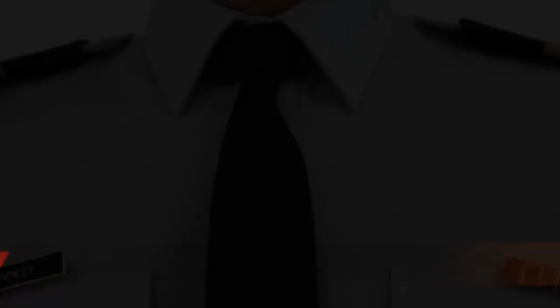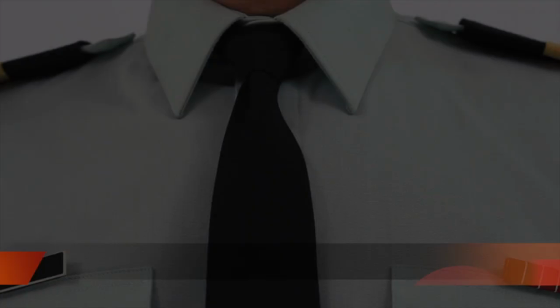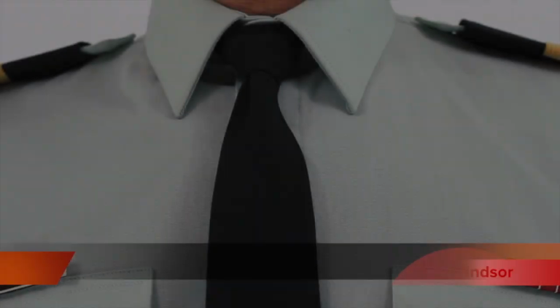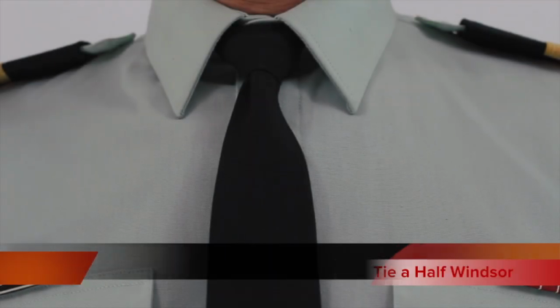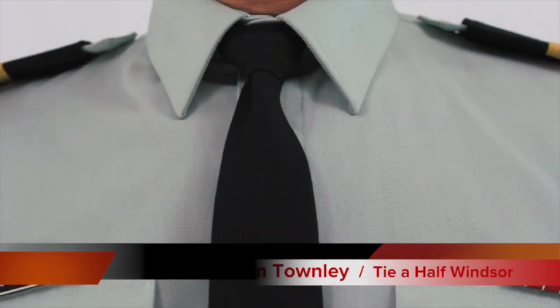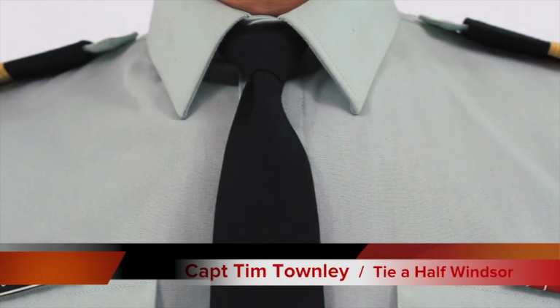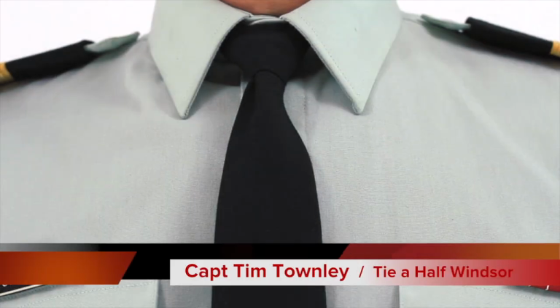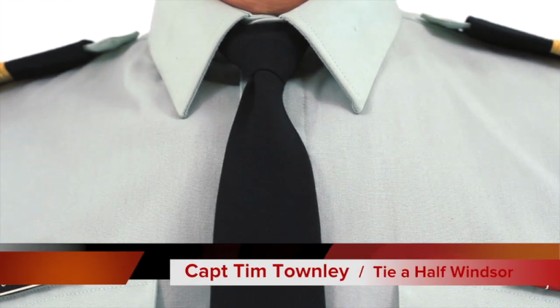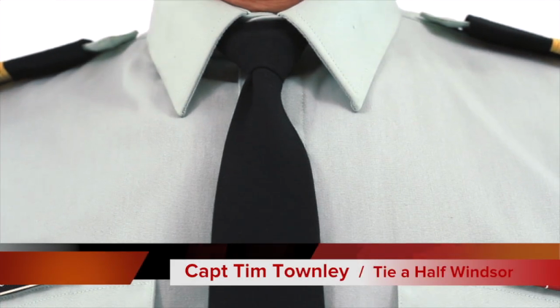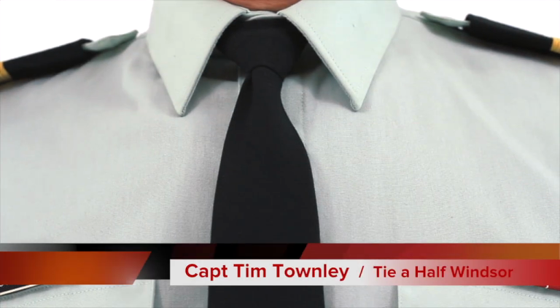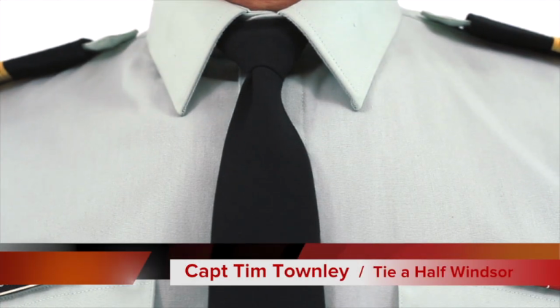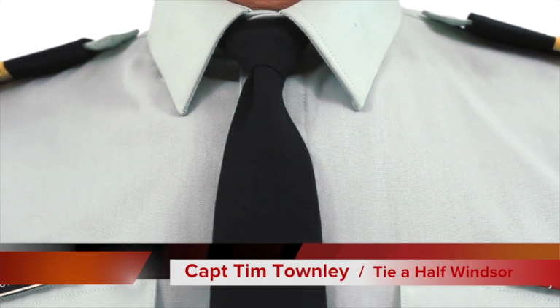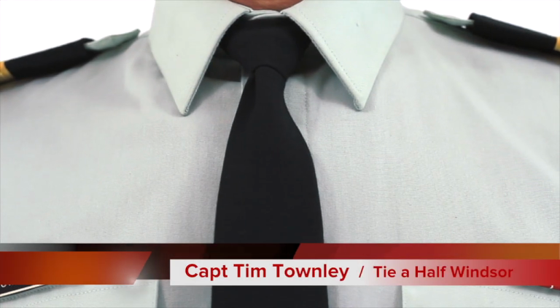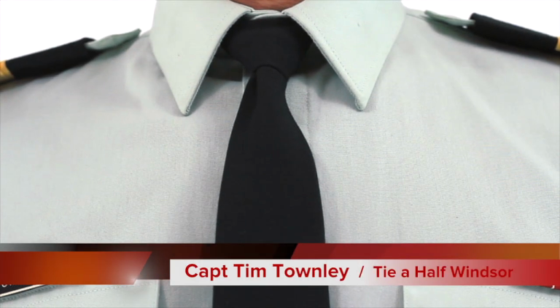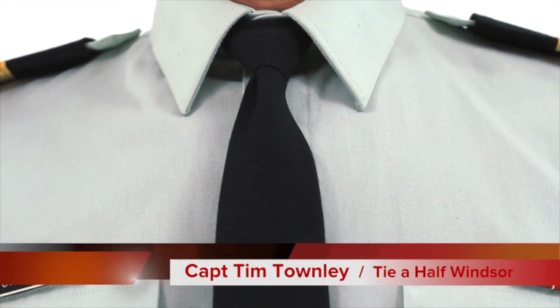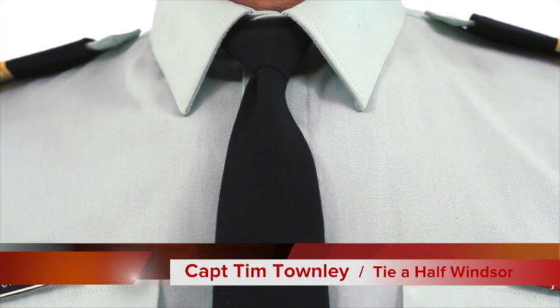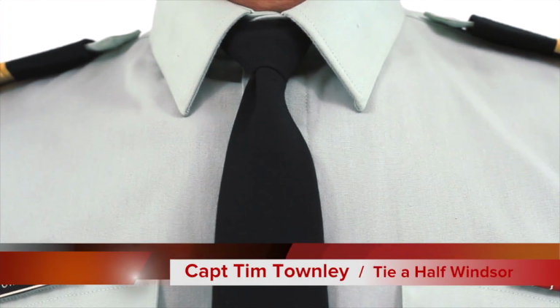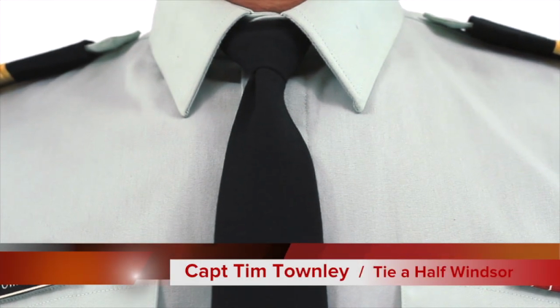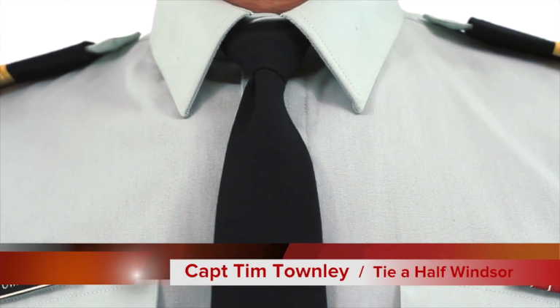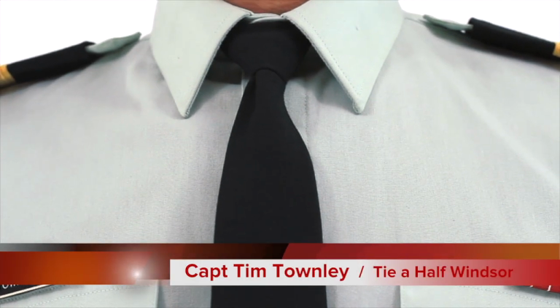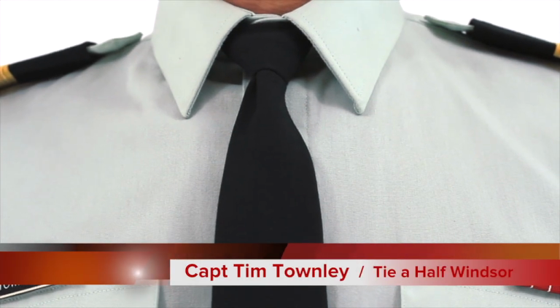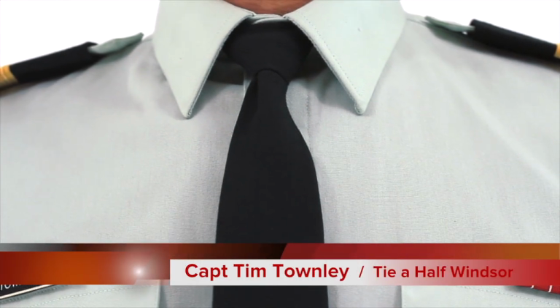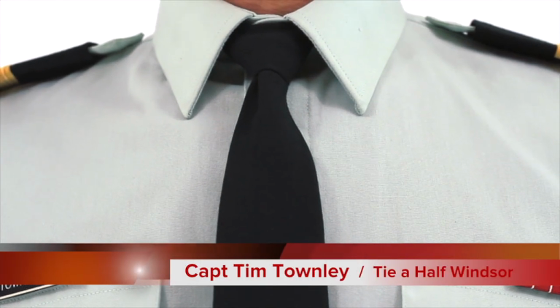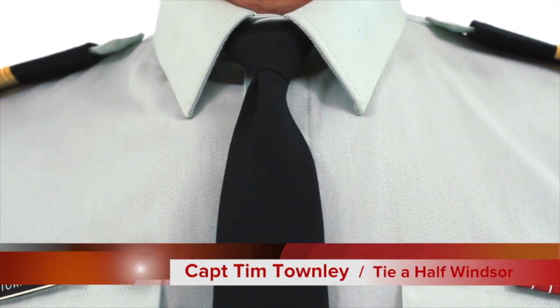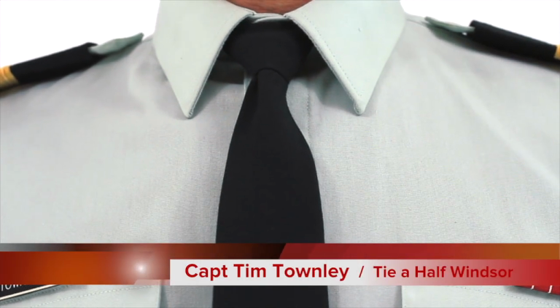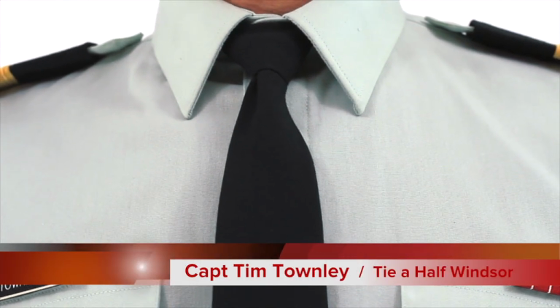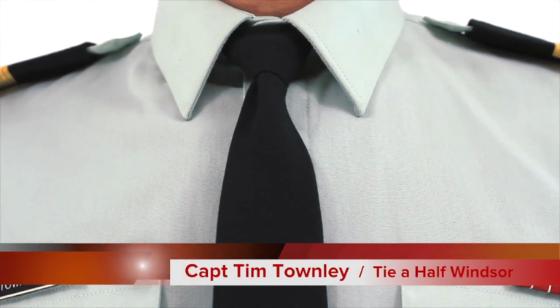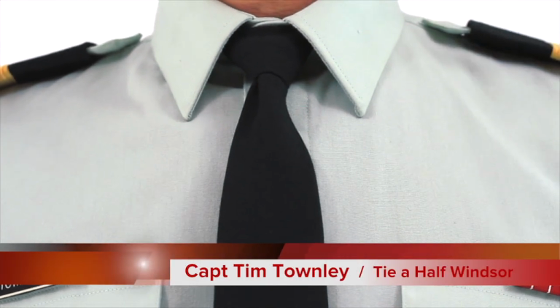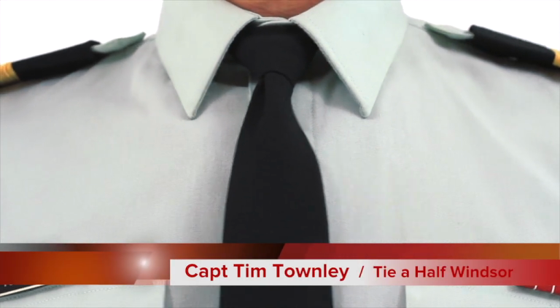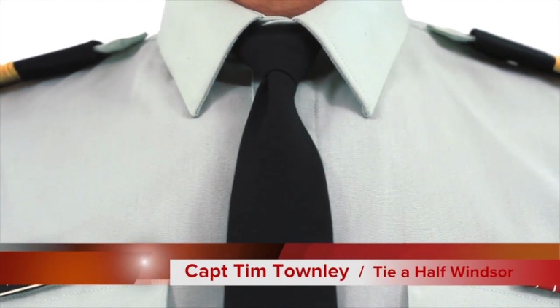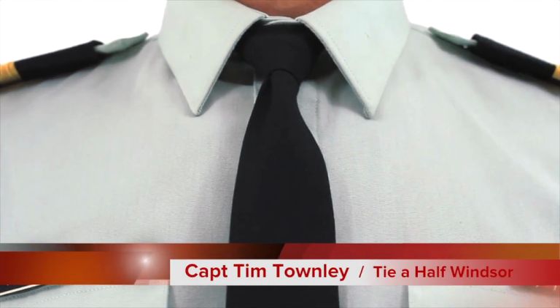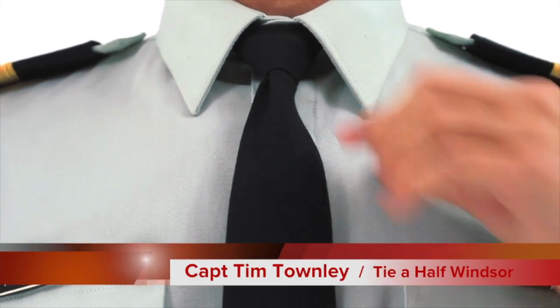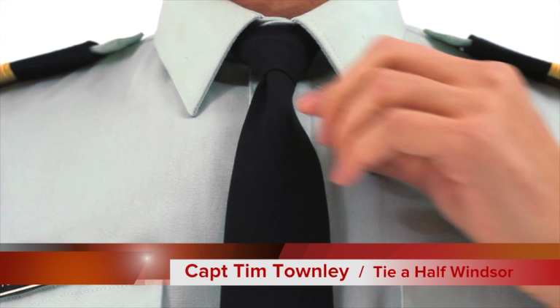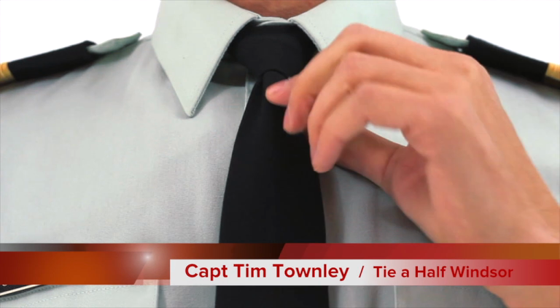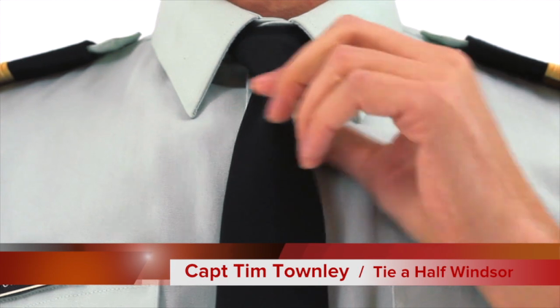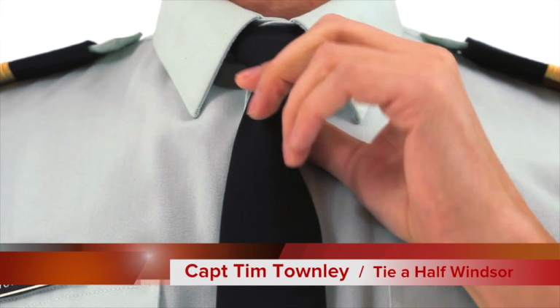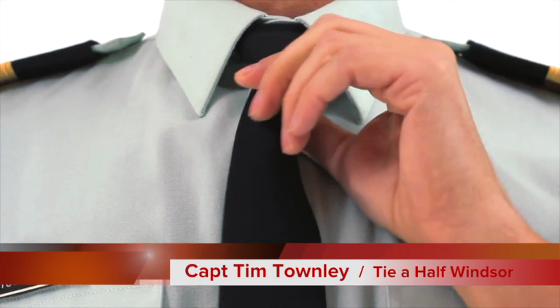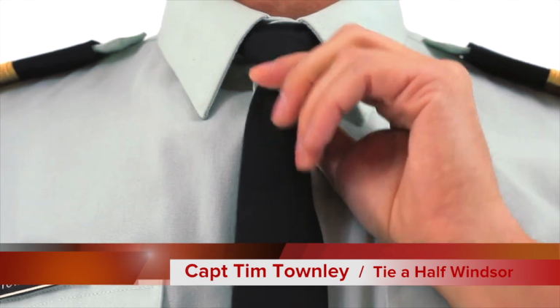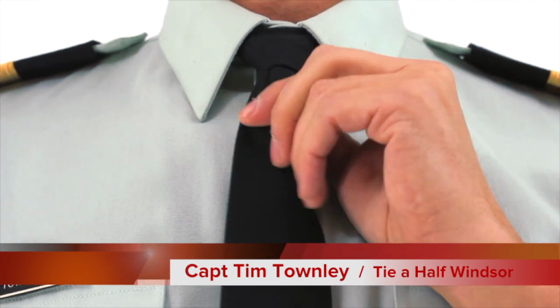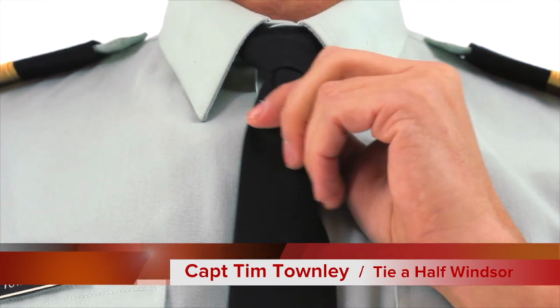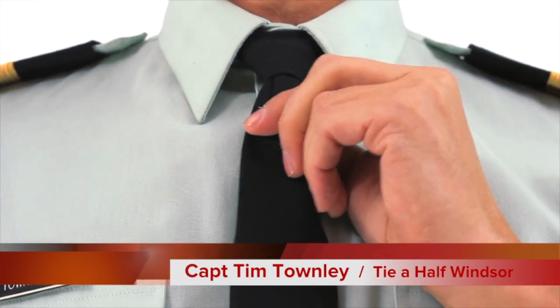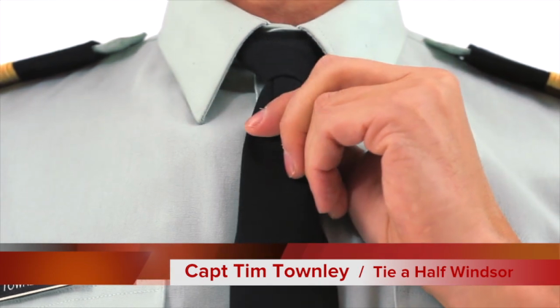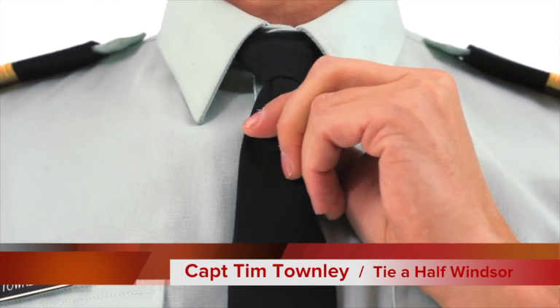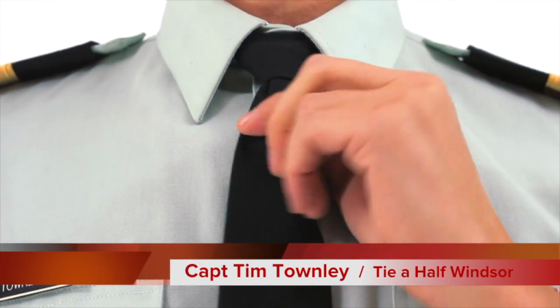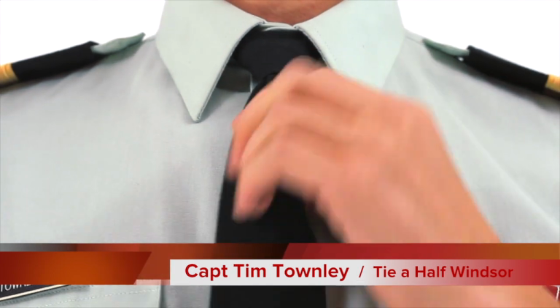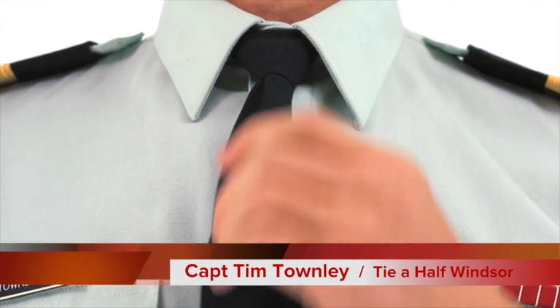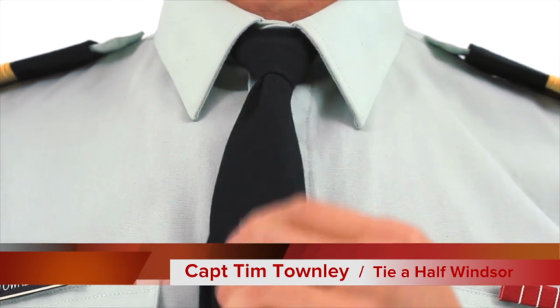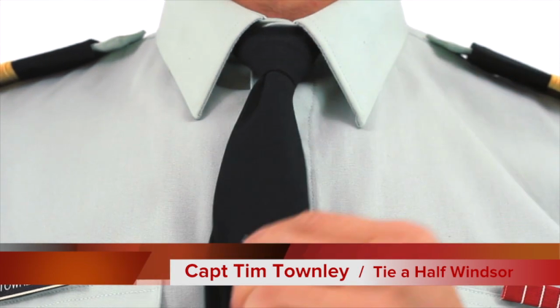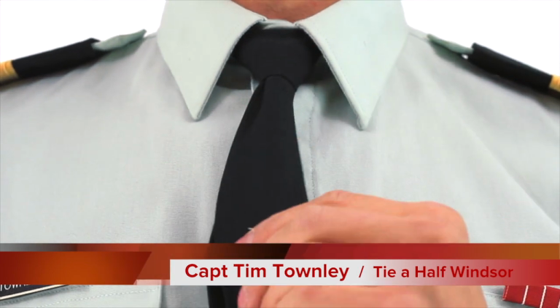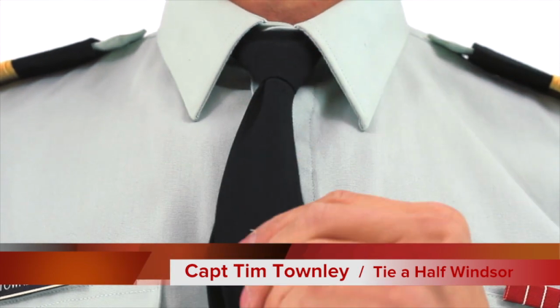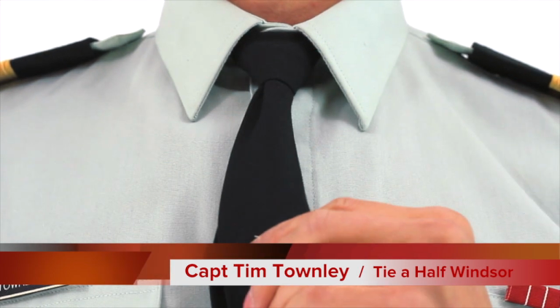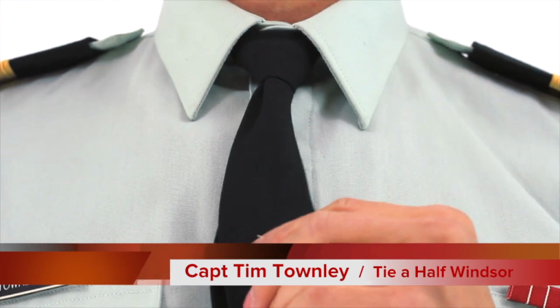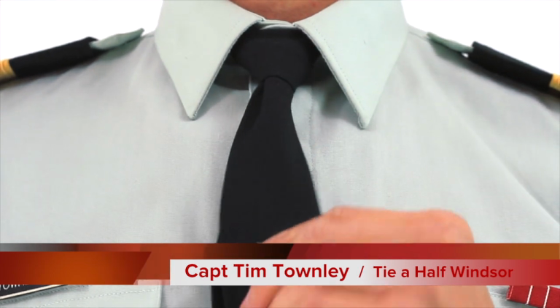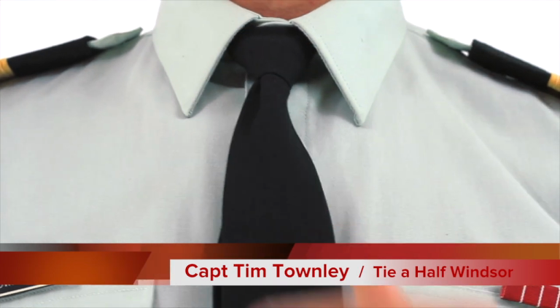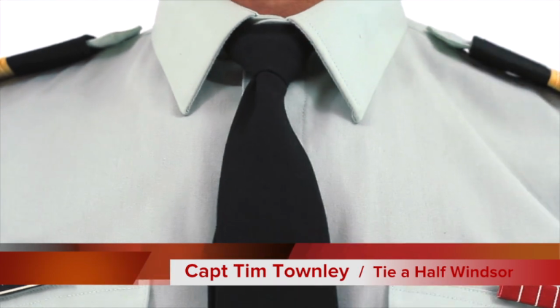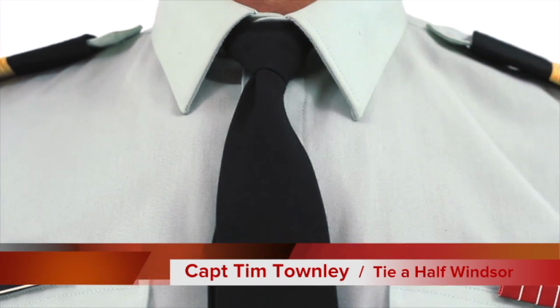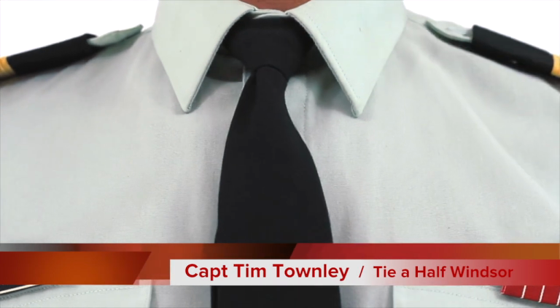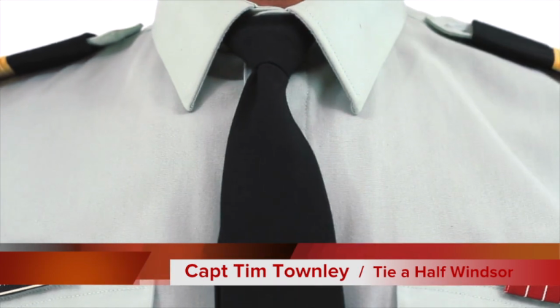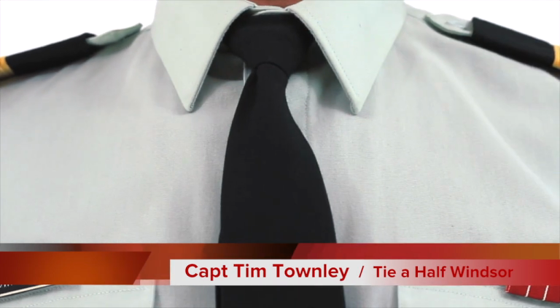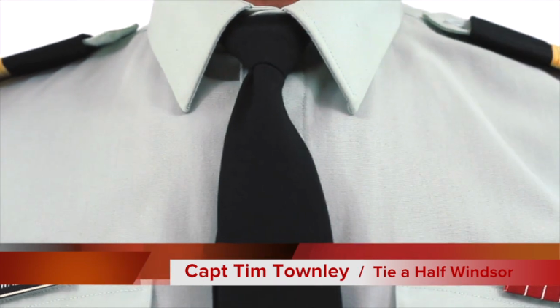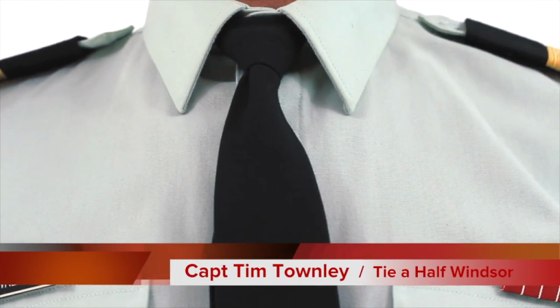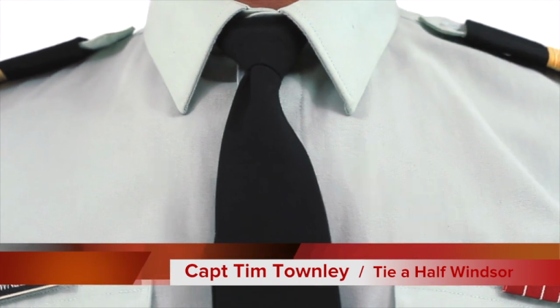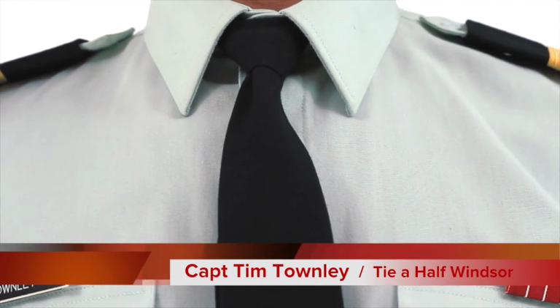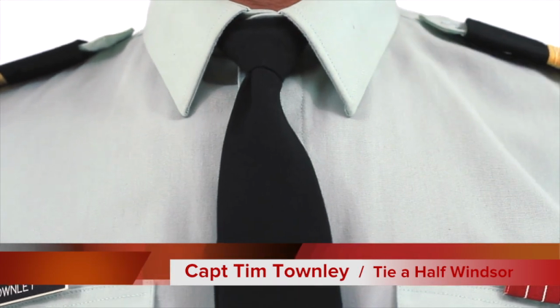Hi, I'm Captain Tim Townley and today I'm going to show you how to tie a half Windsor knot to tie your tie.